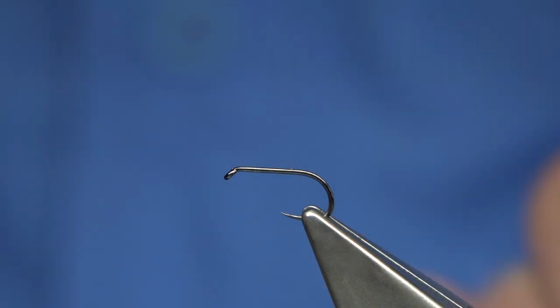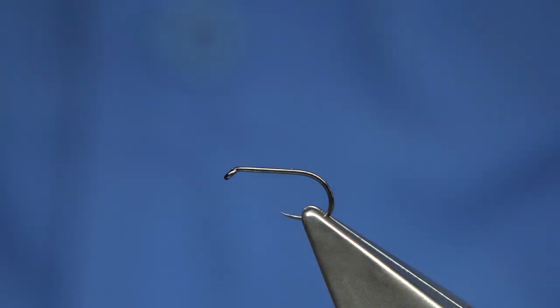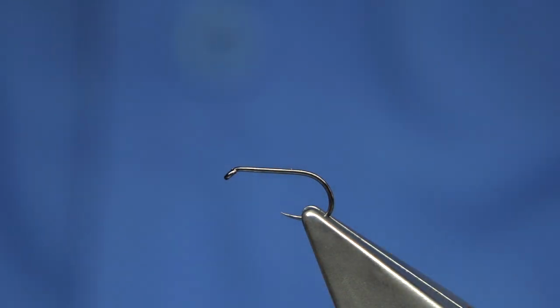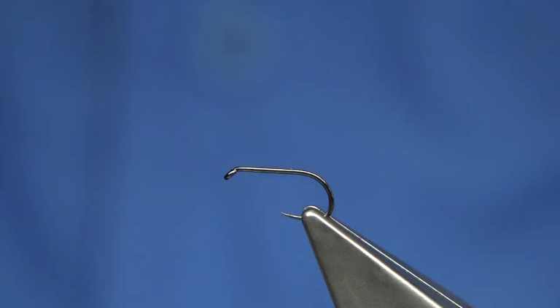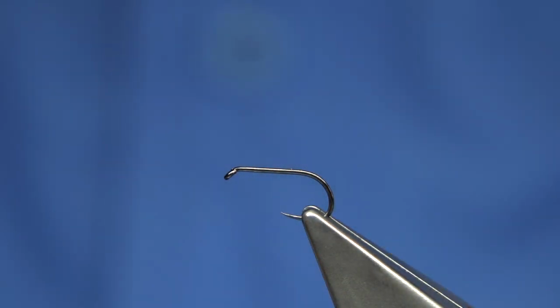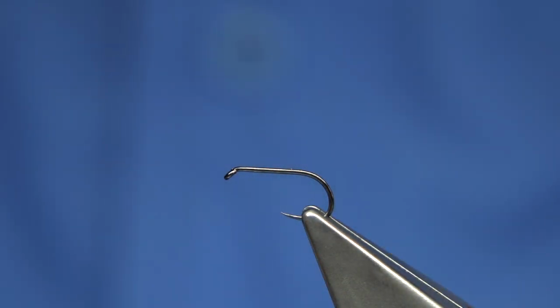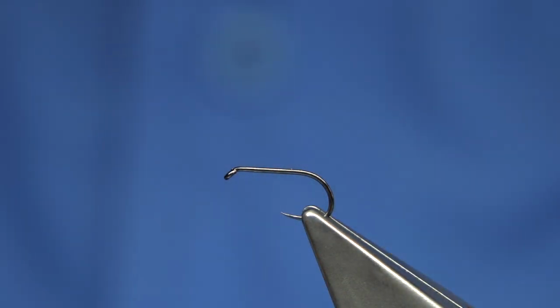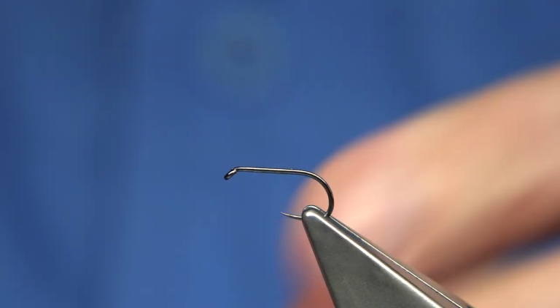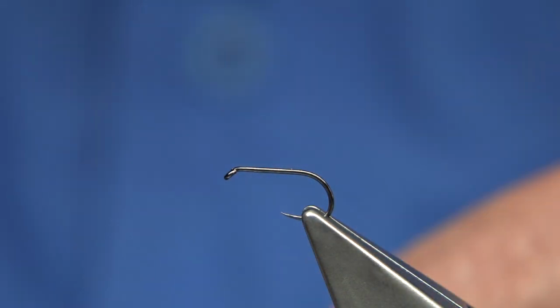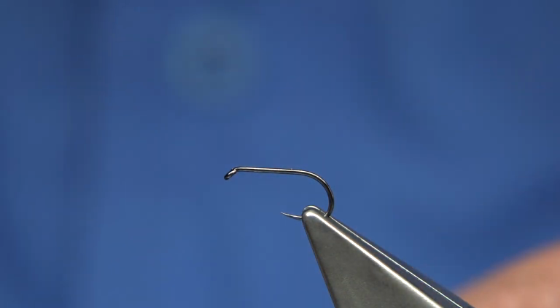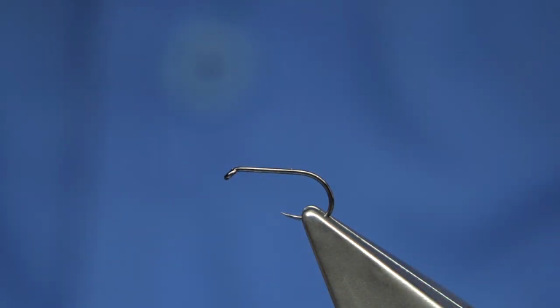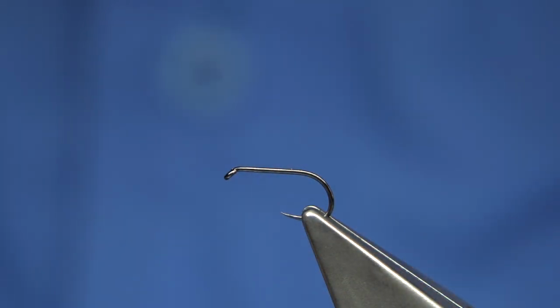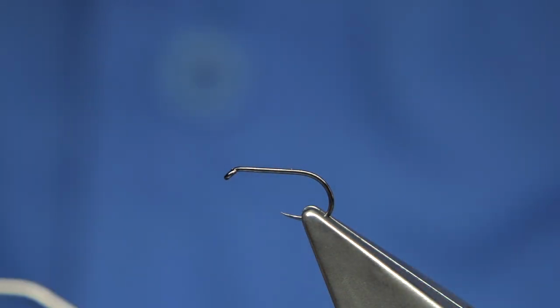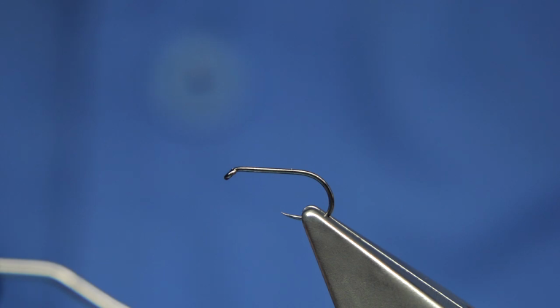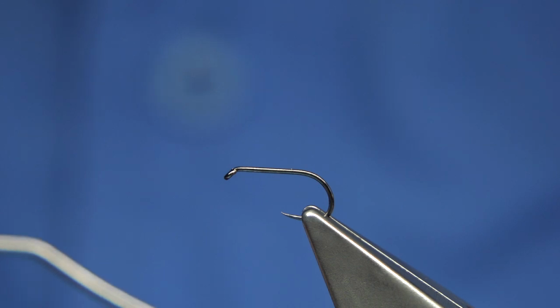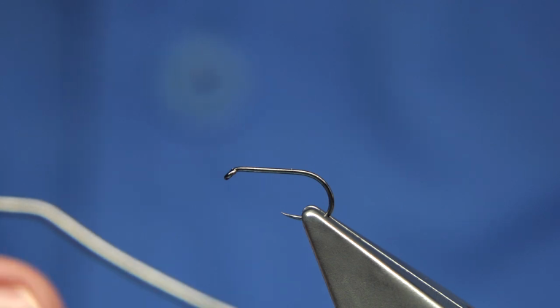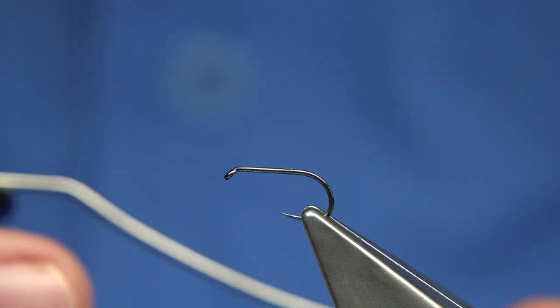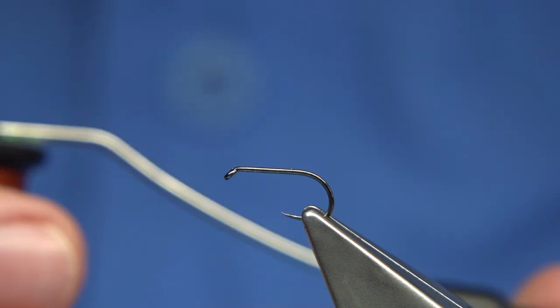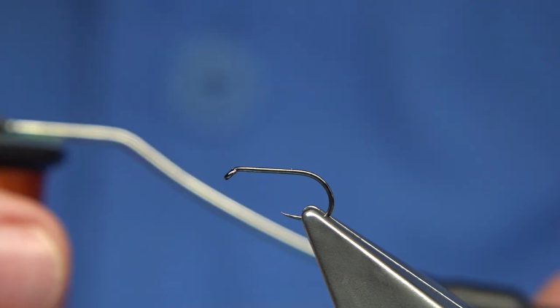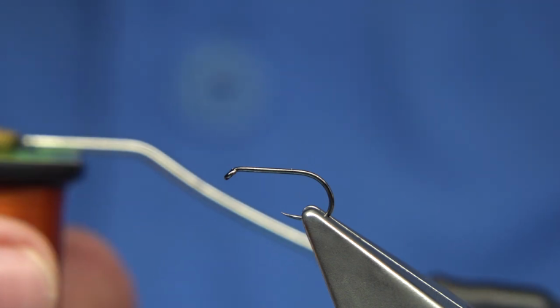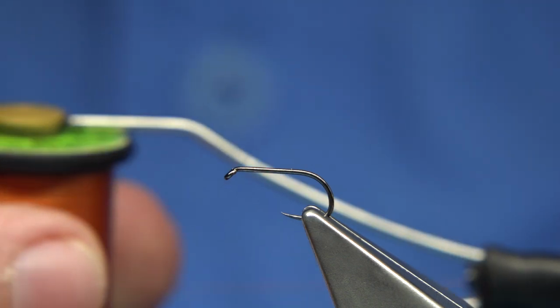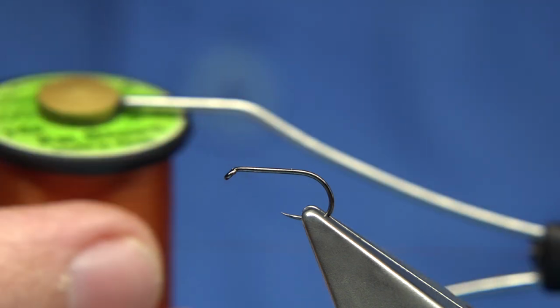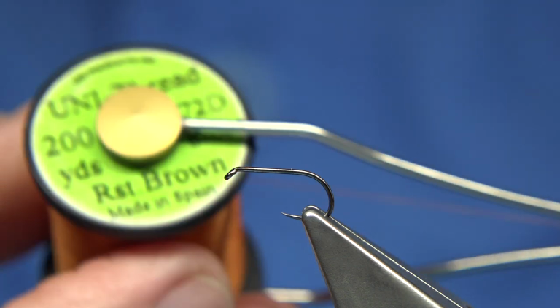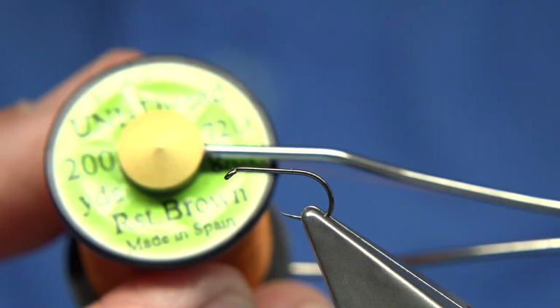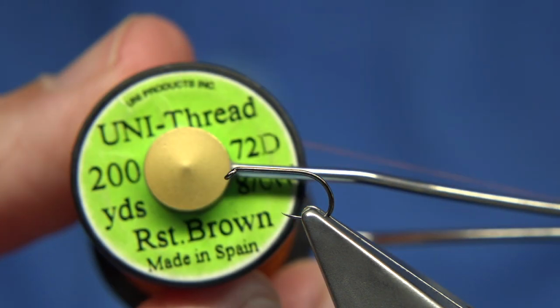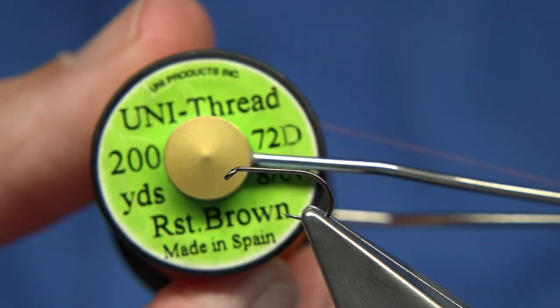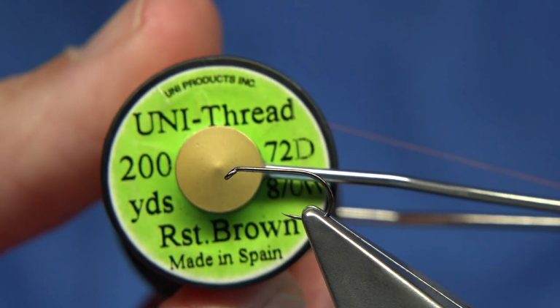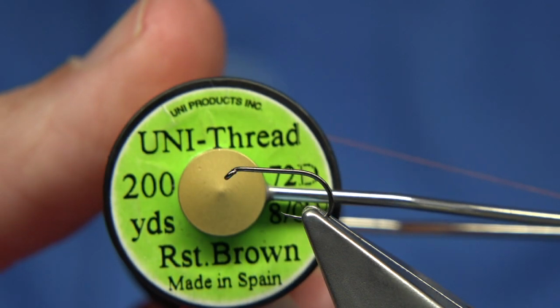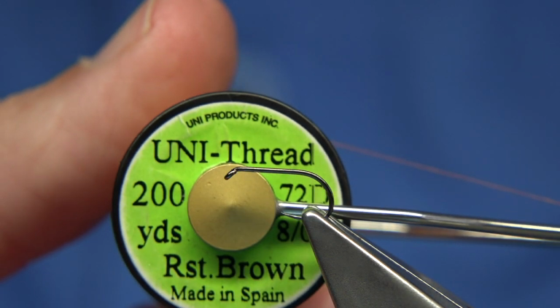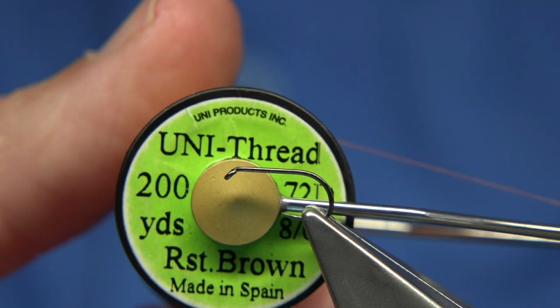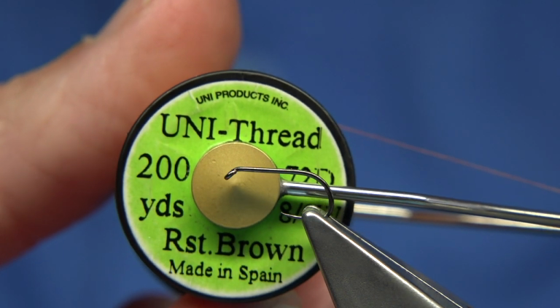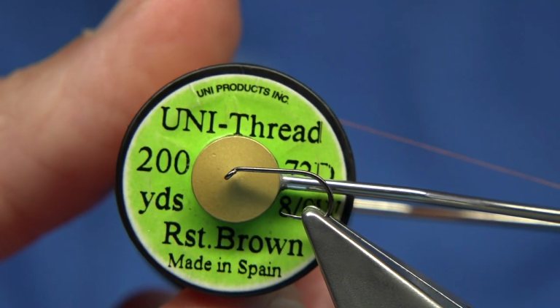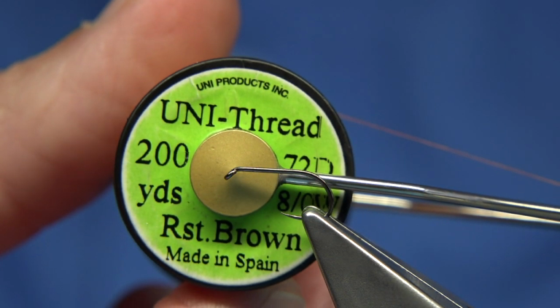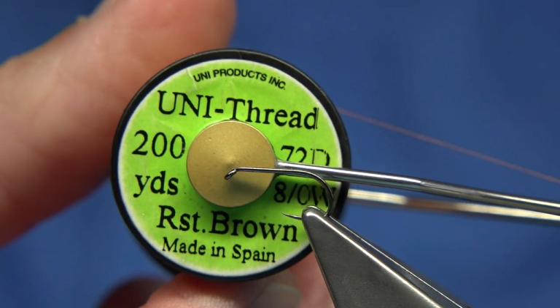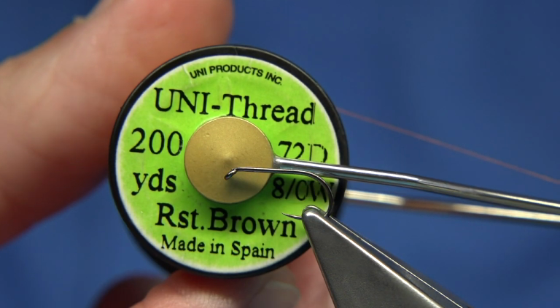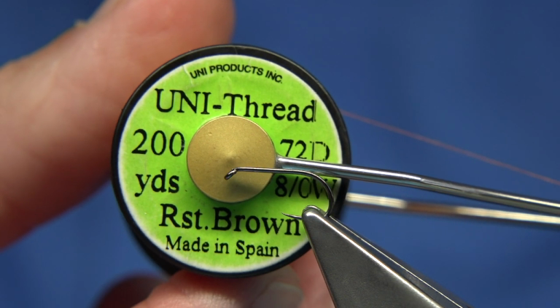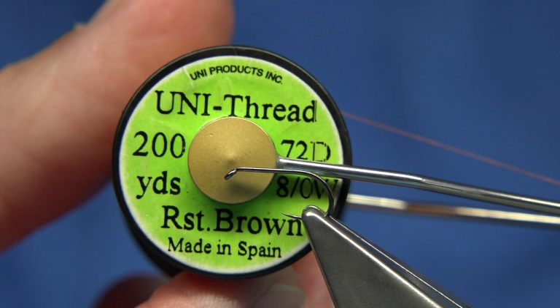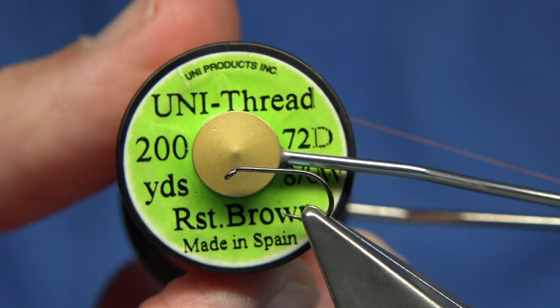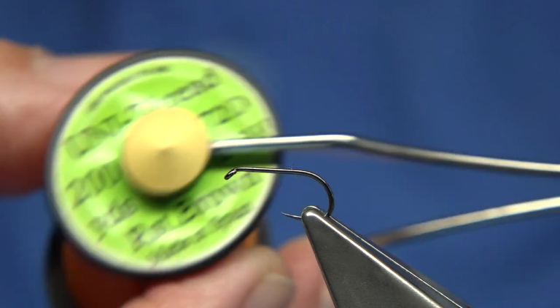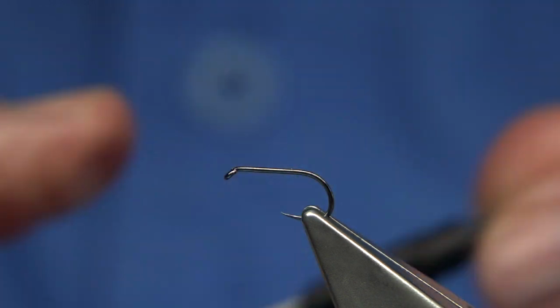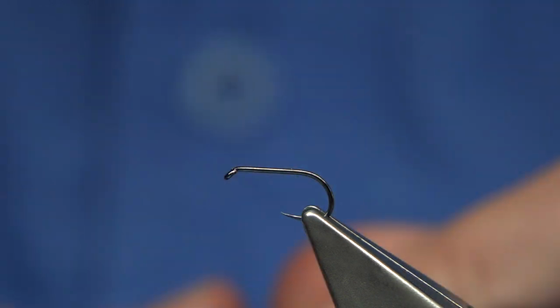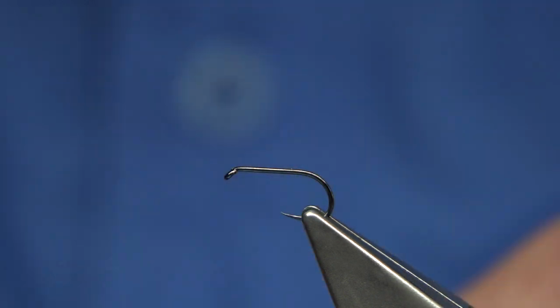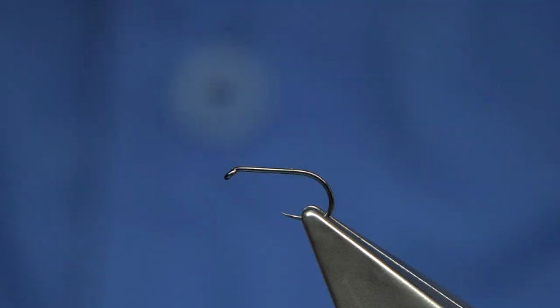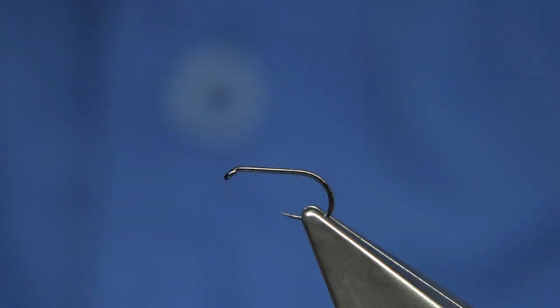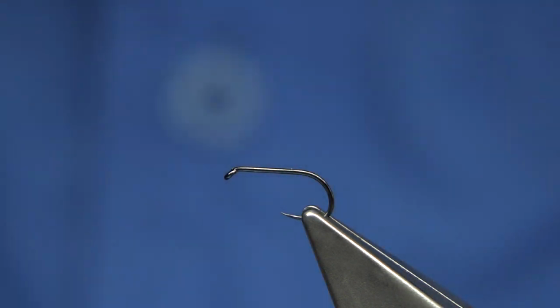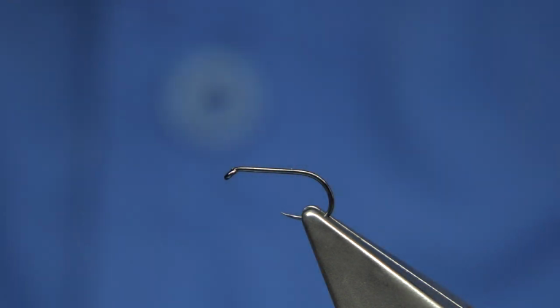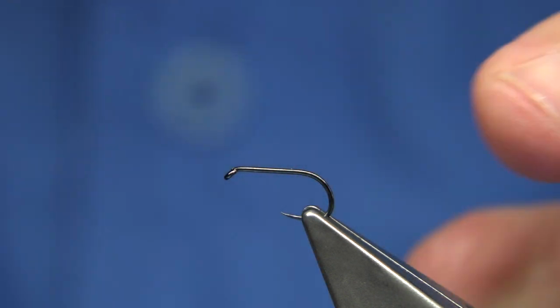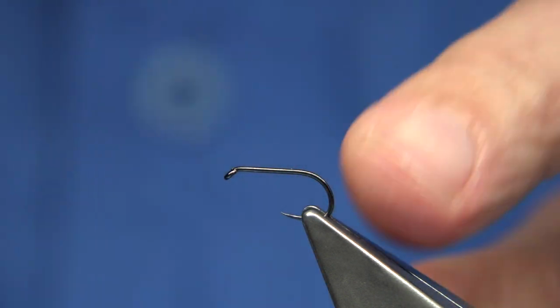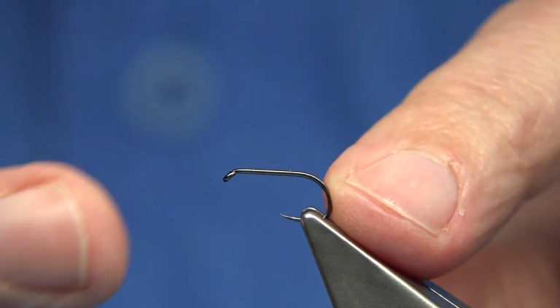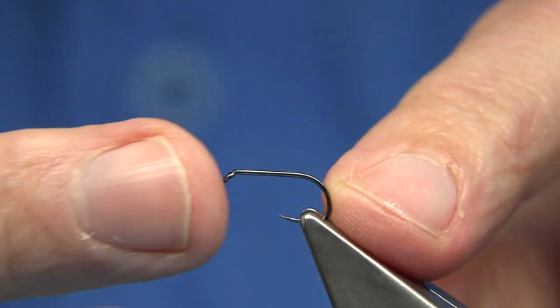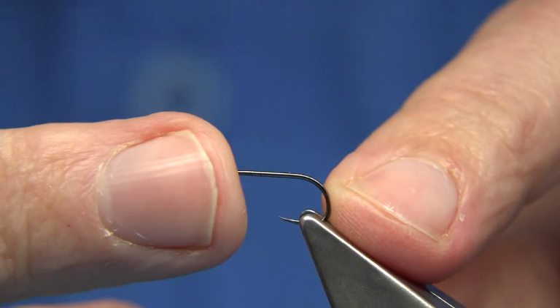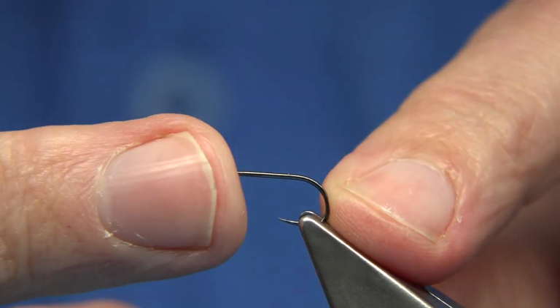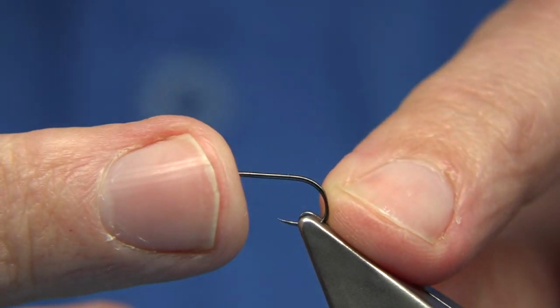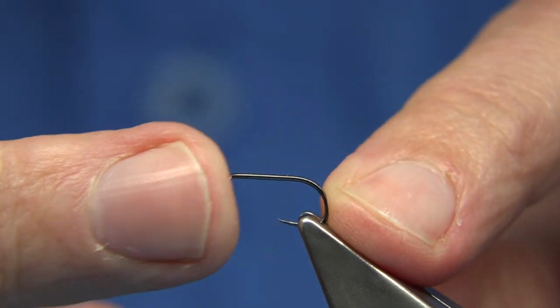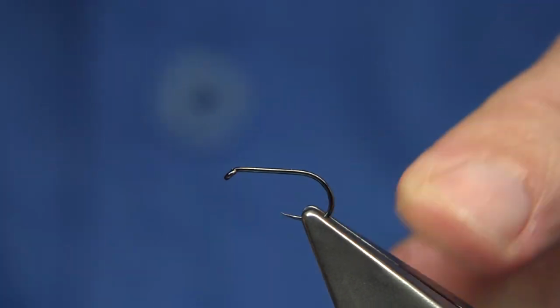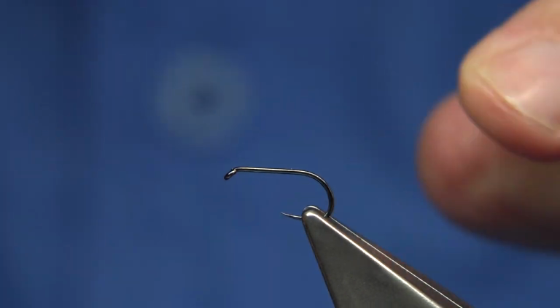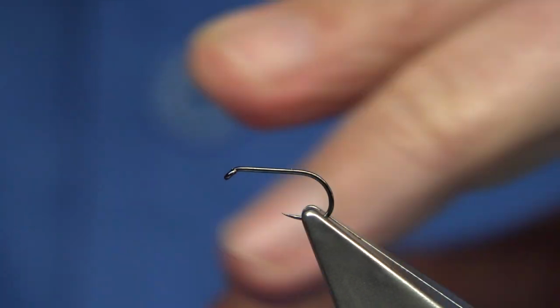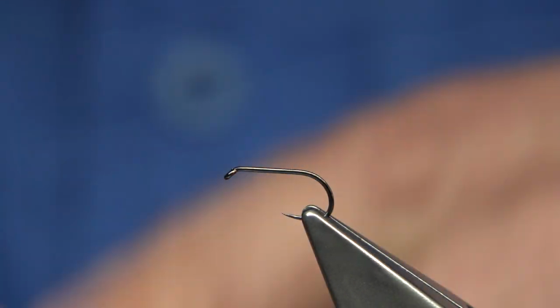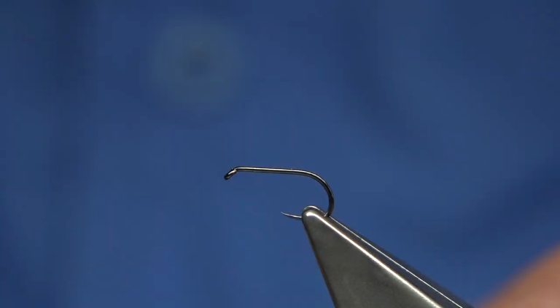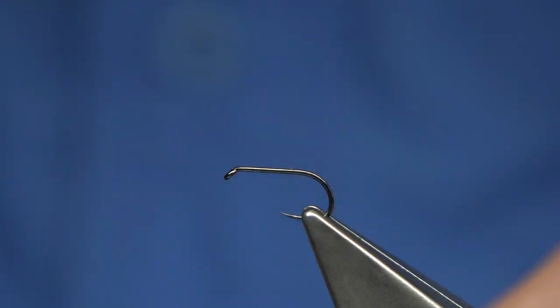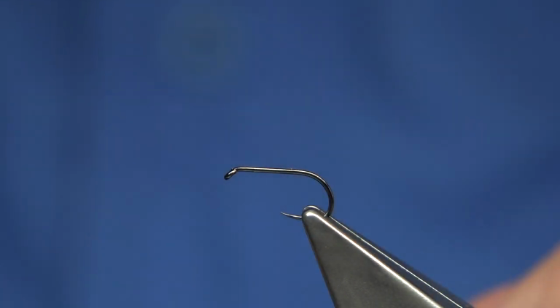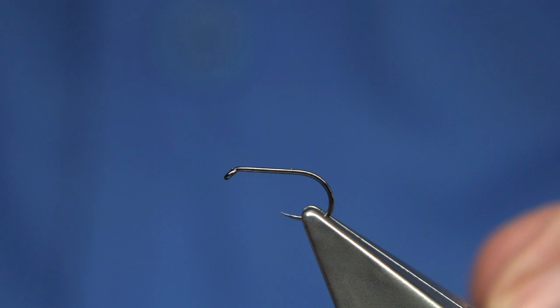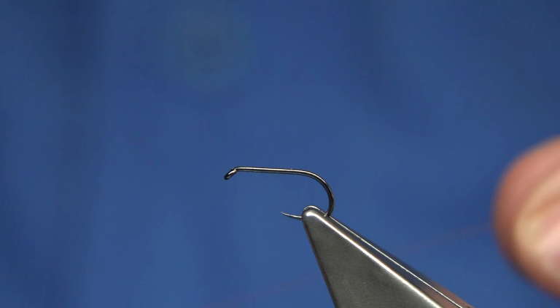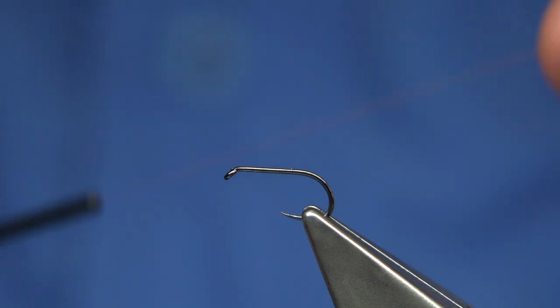The thread I'm going to be using is a rusty brown Uni 8-0. This is a size 12 Ultimate Dry hook.